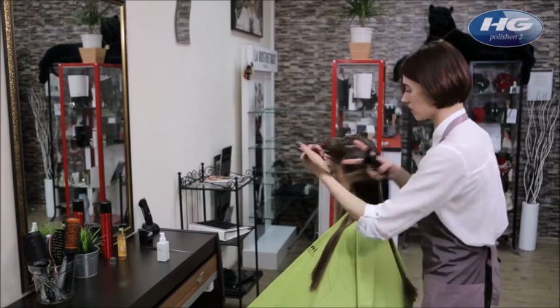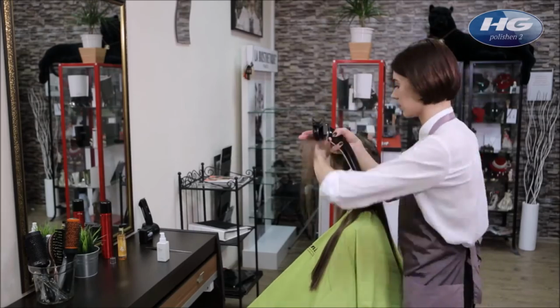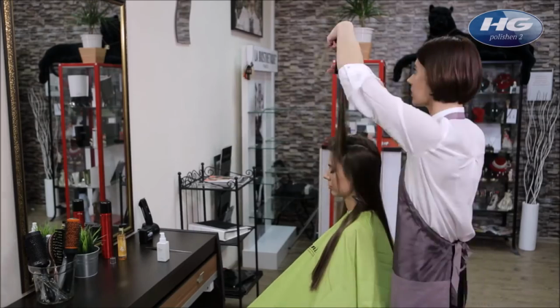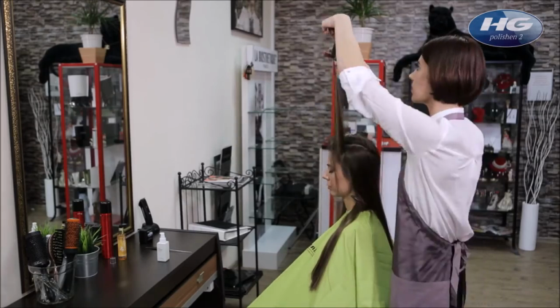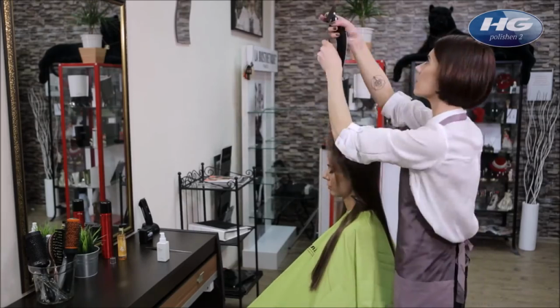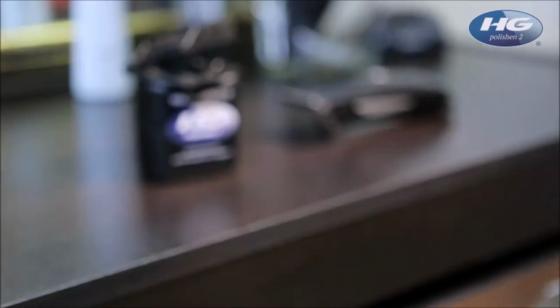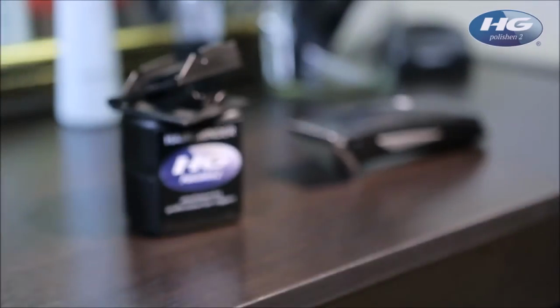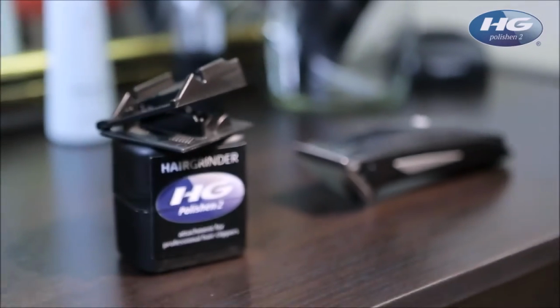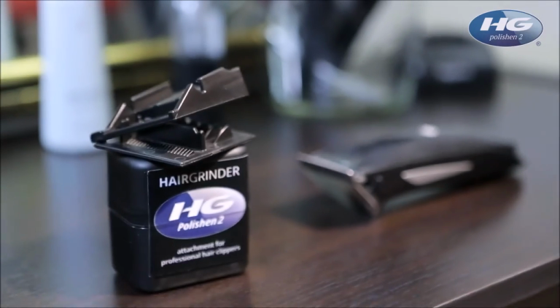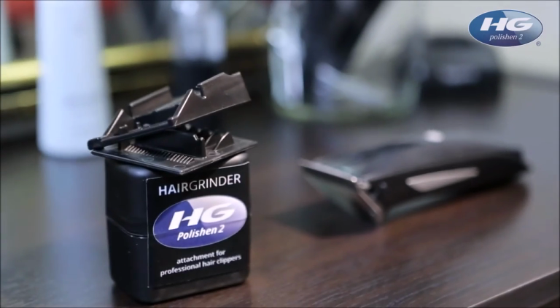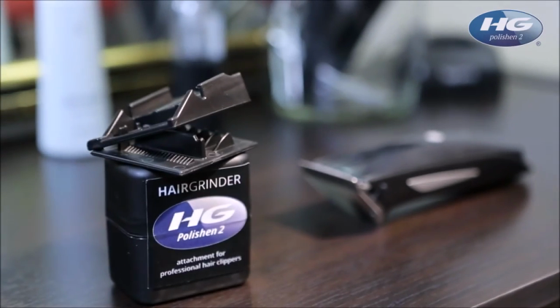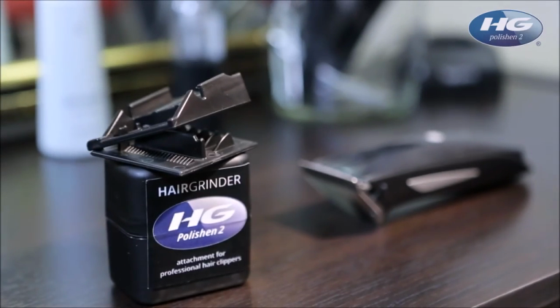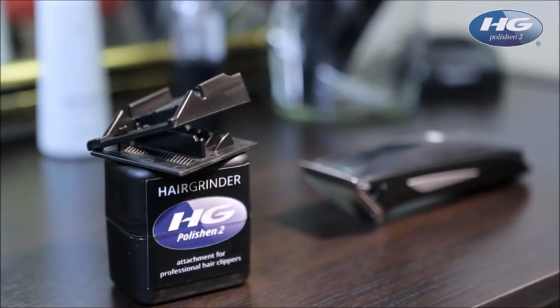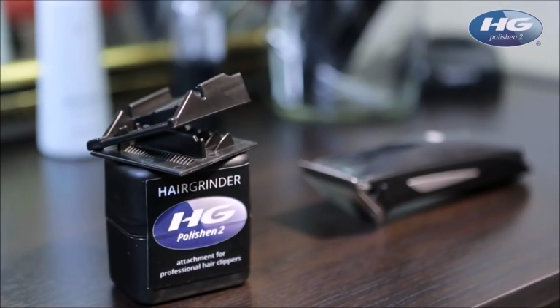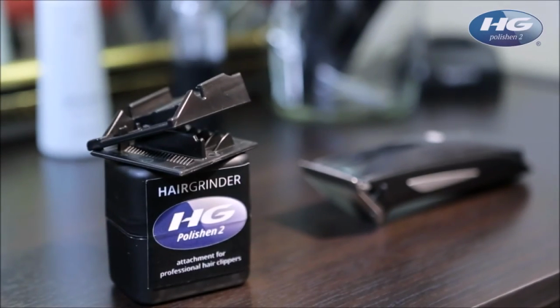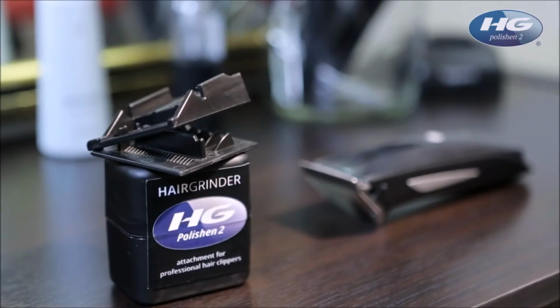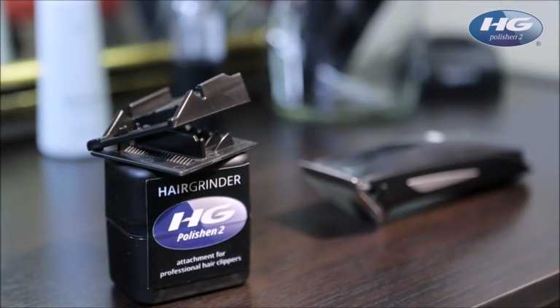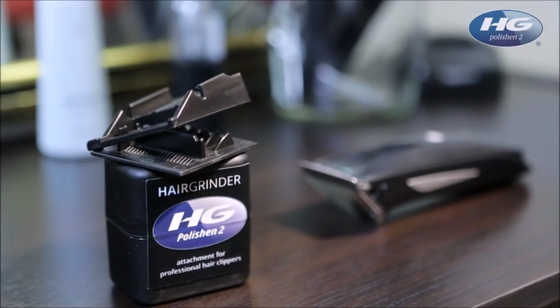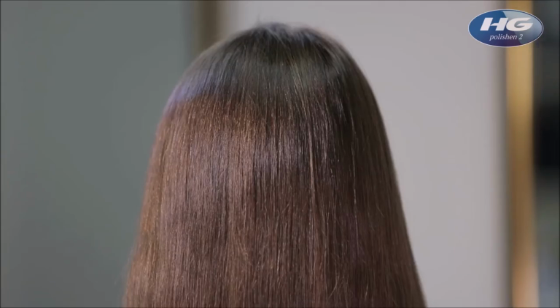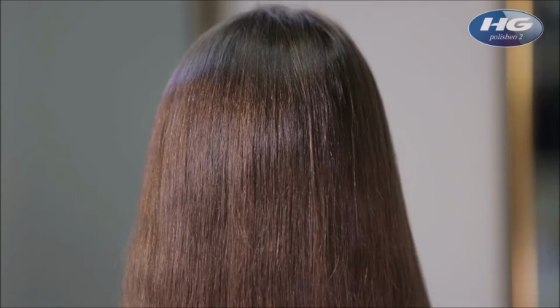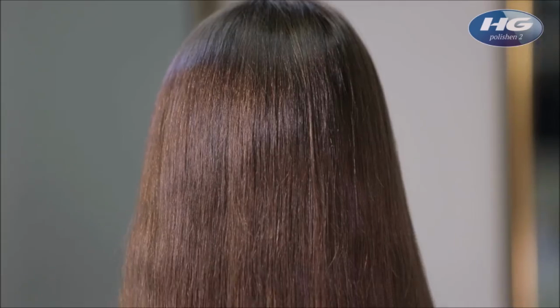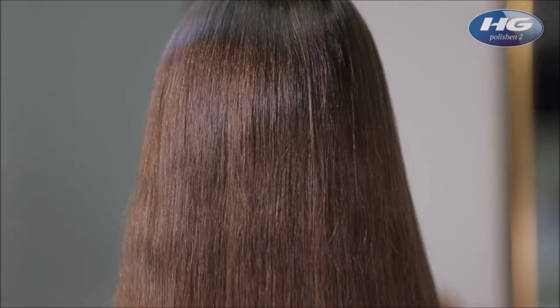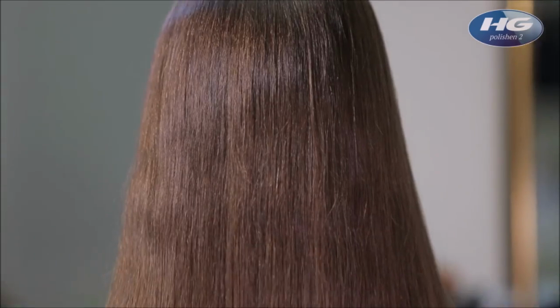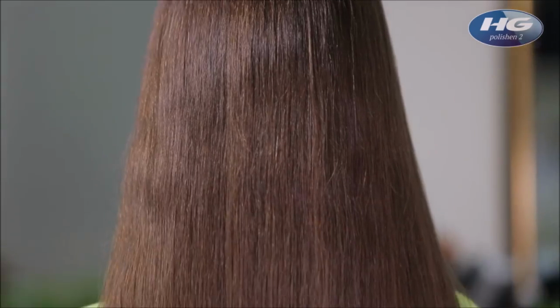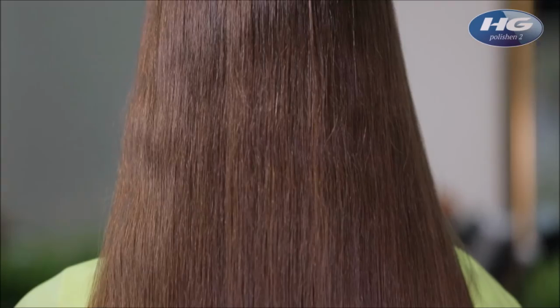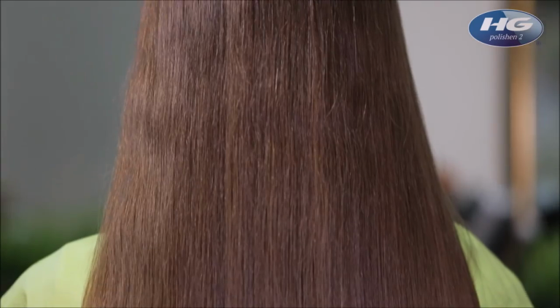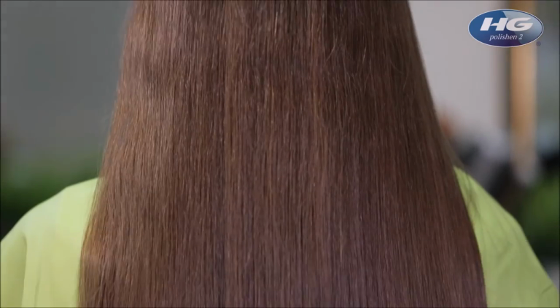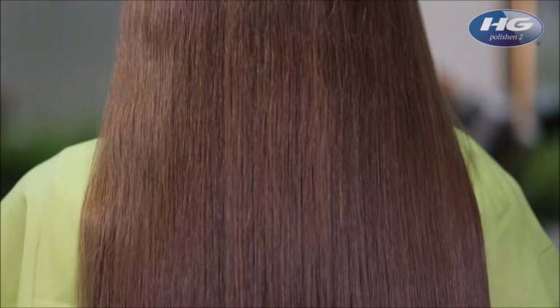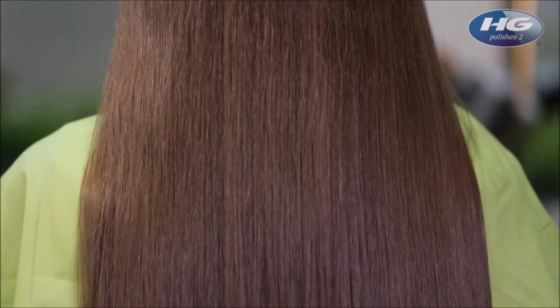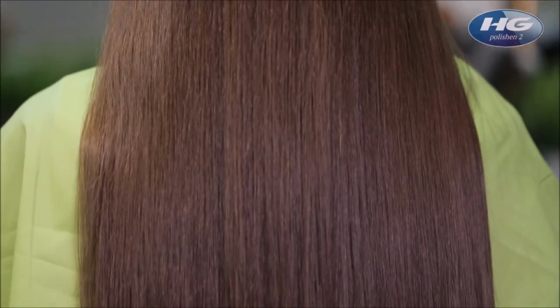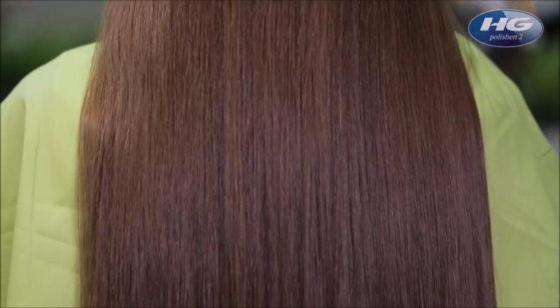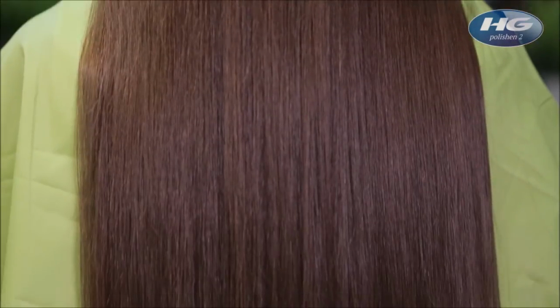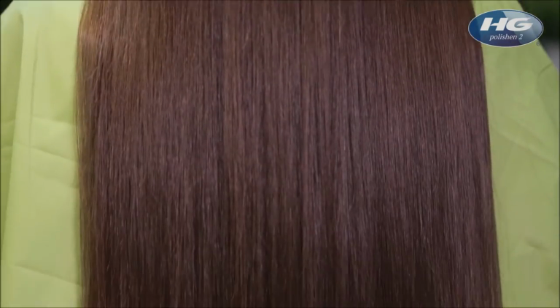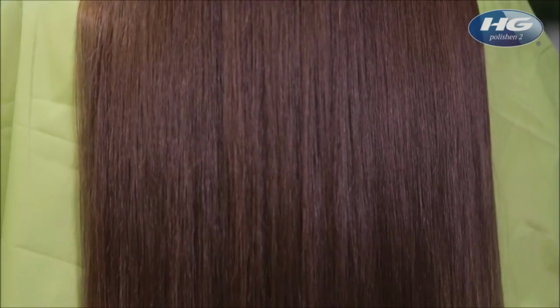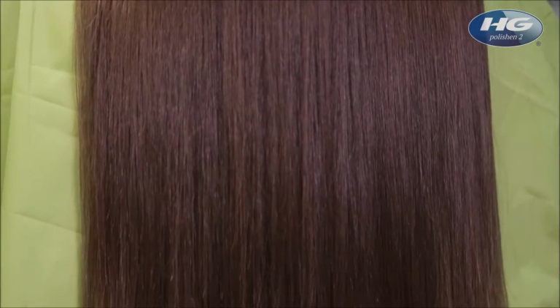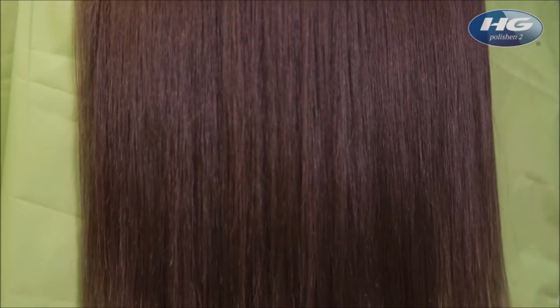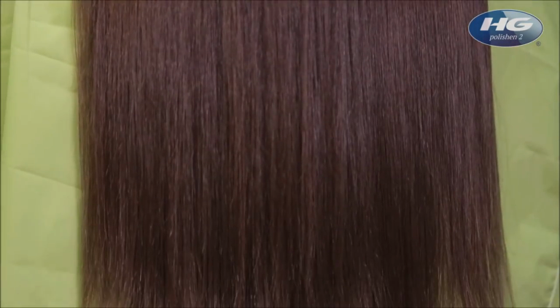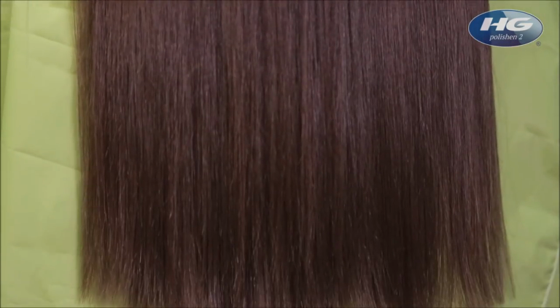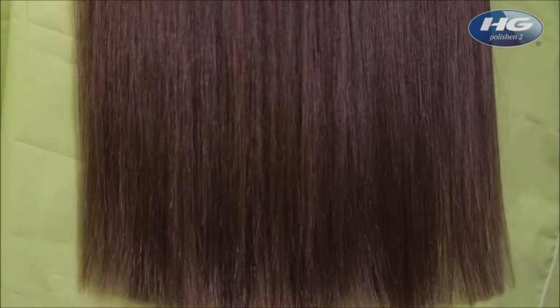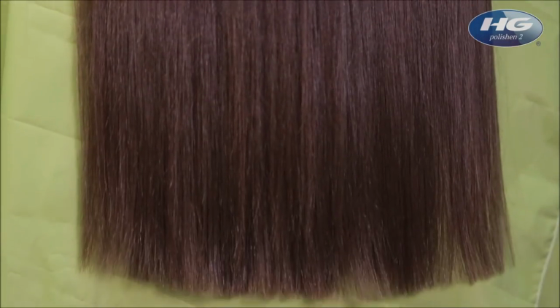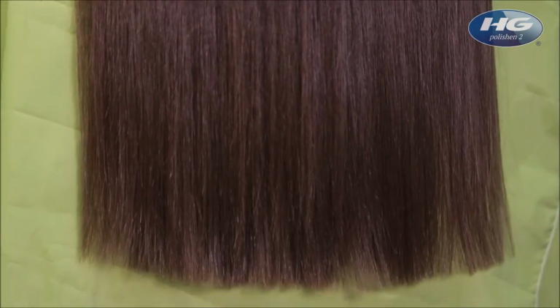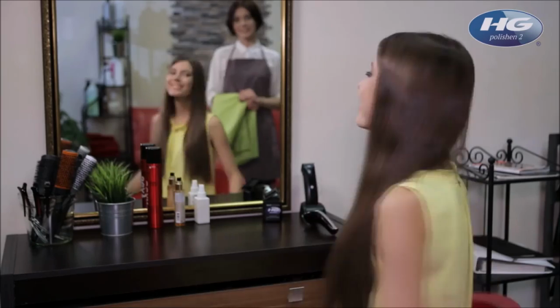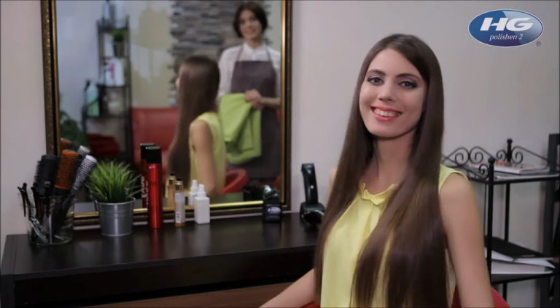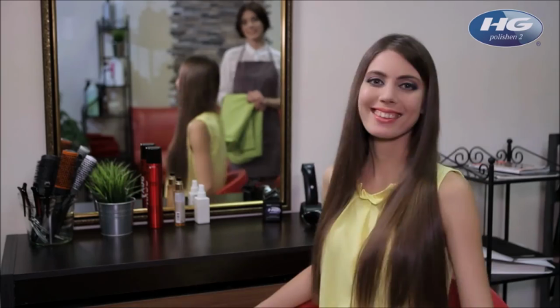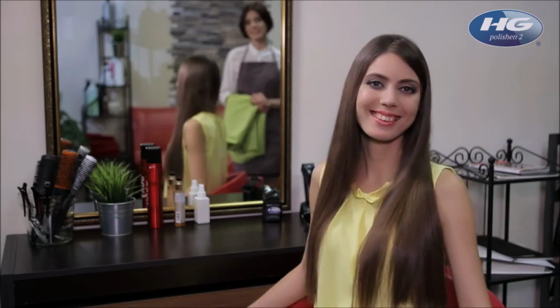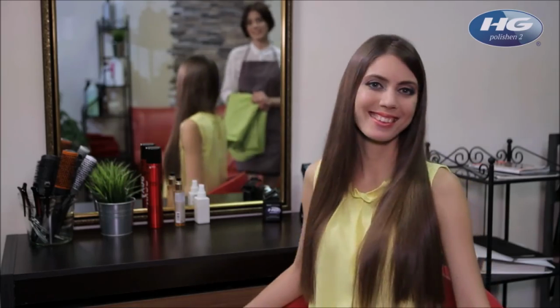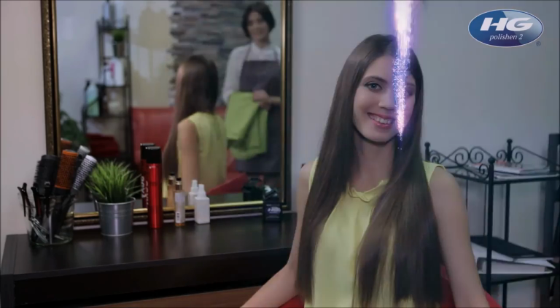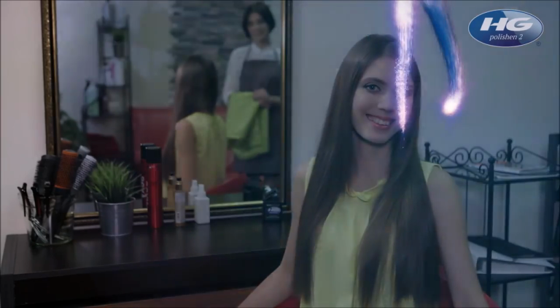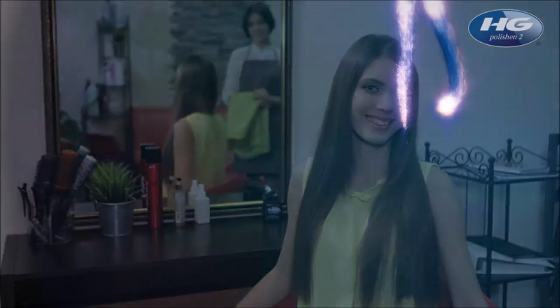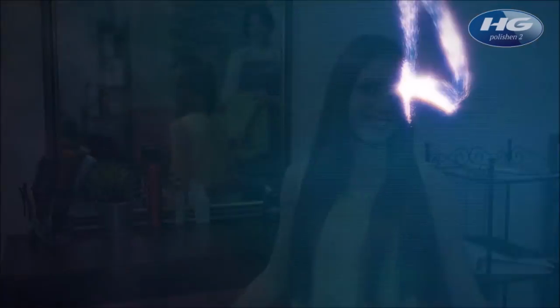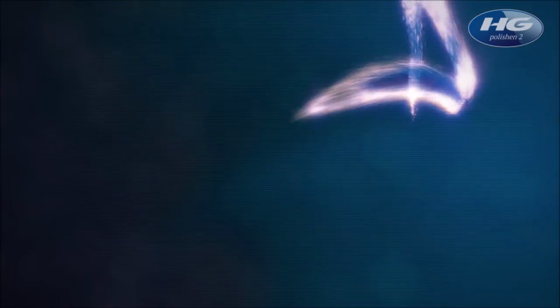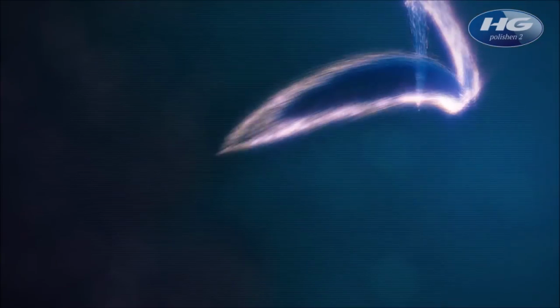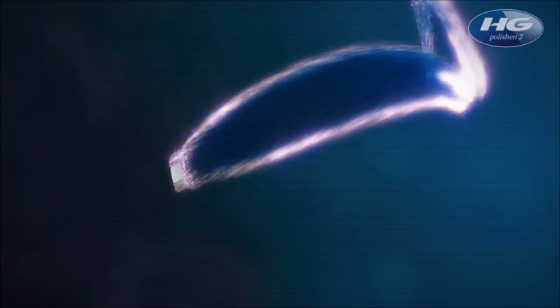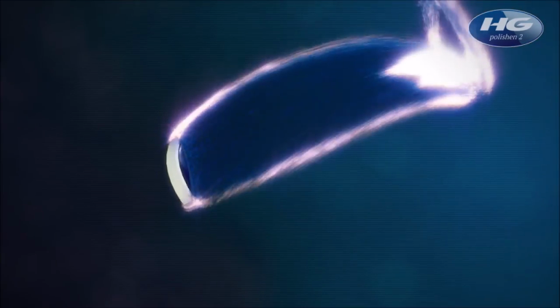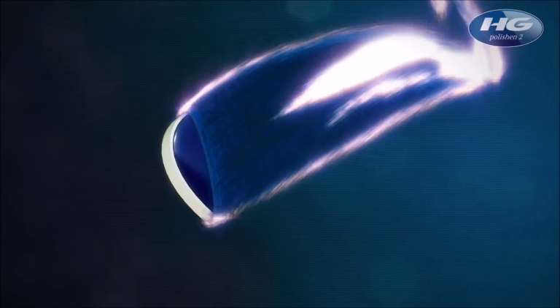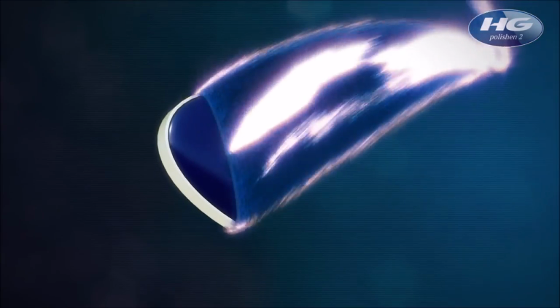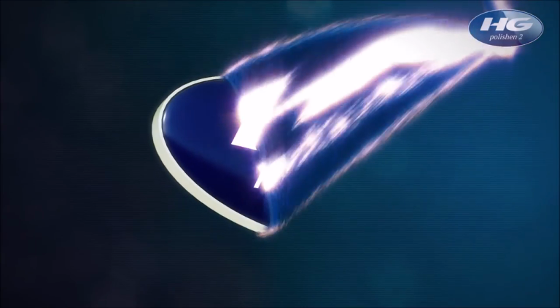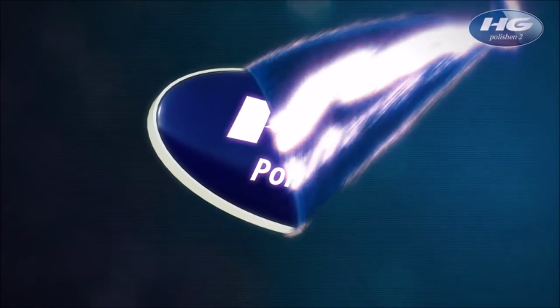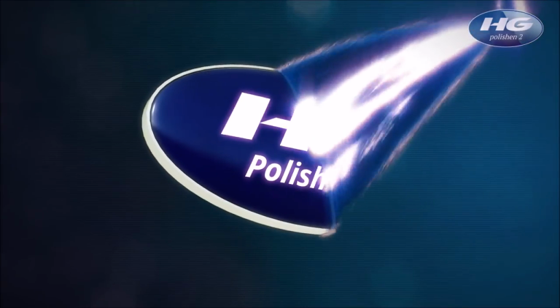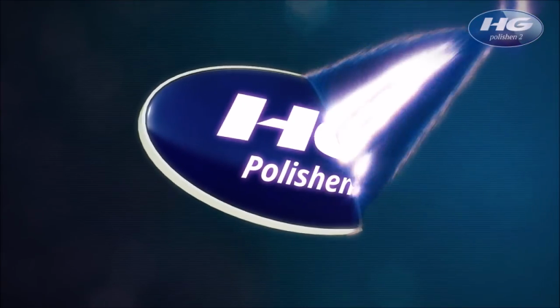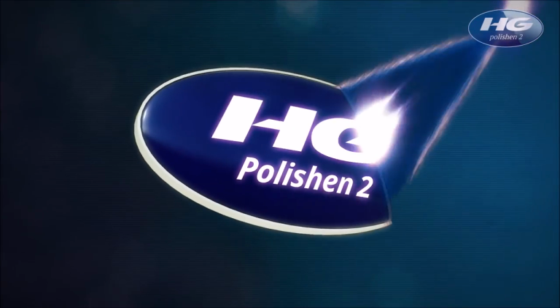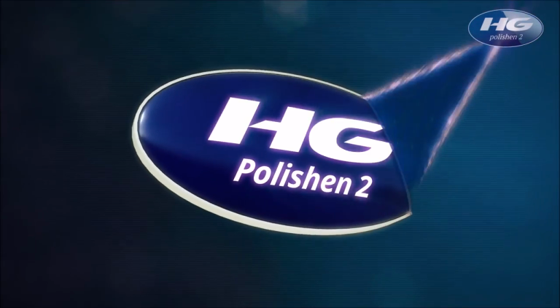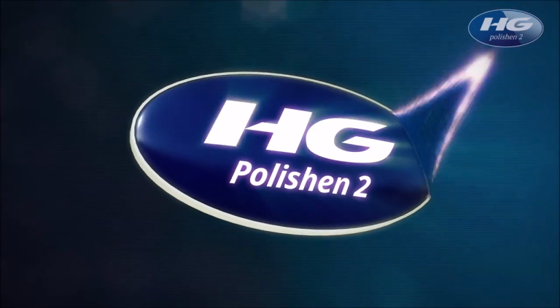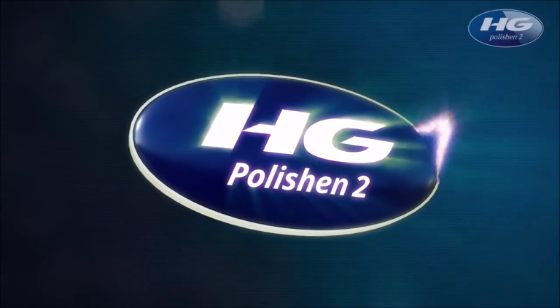The HG Polishing 2: split end removal without sacrificing hair length. For professional use only.